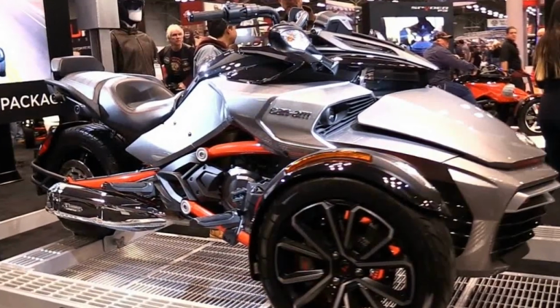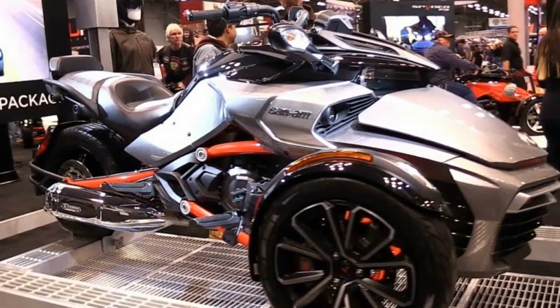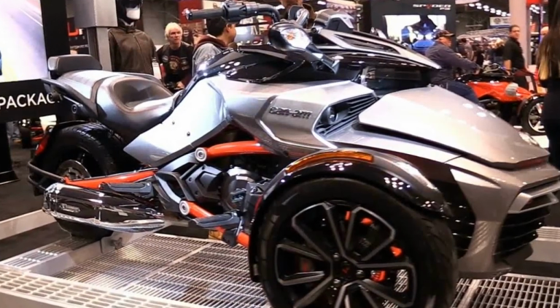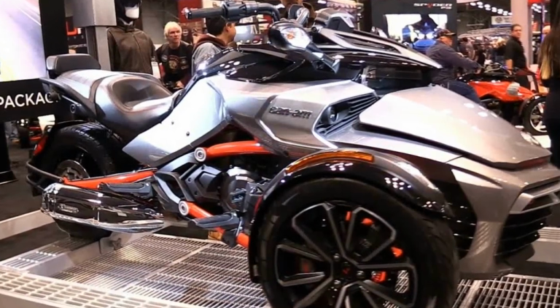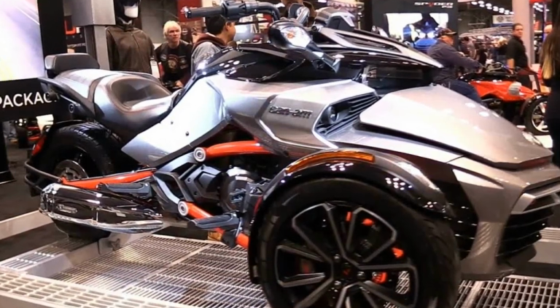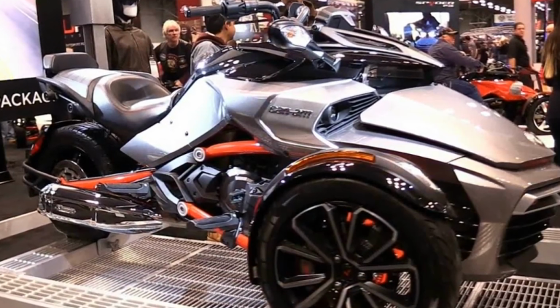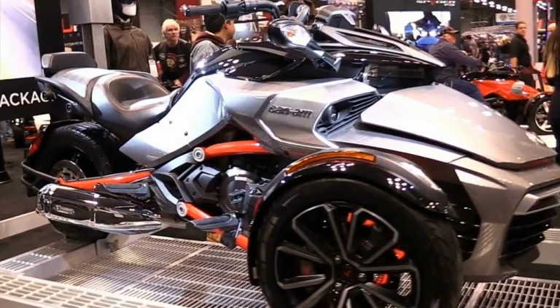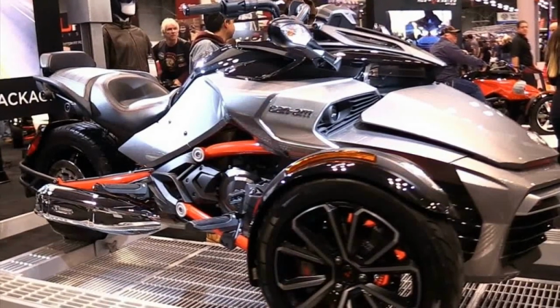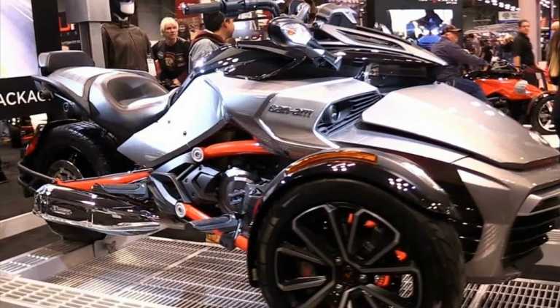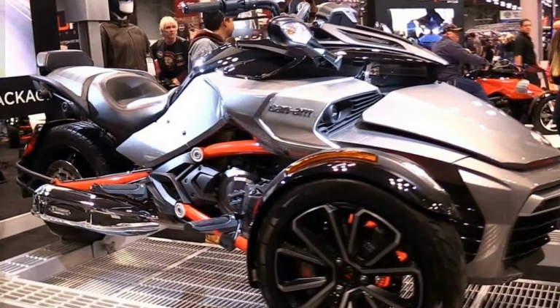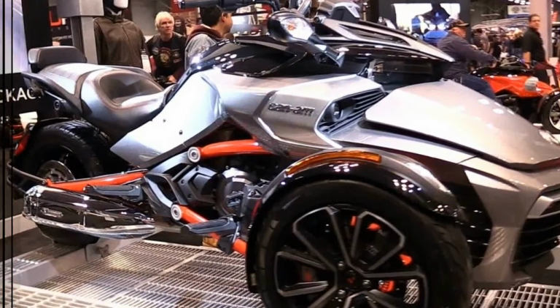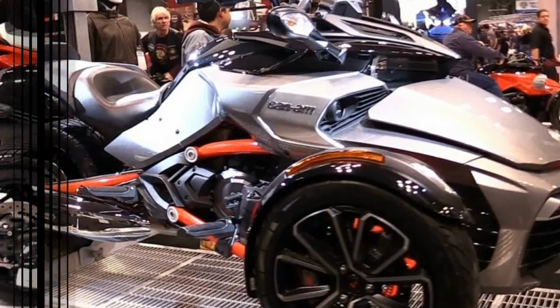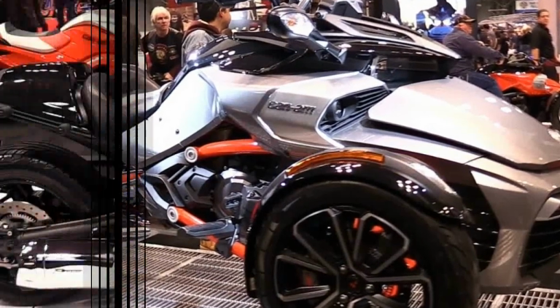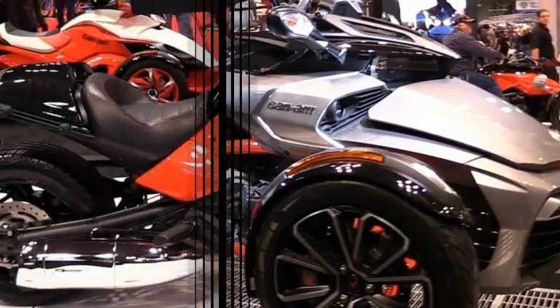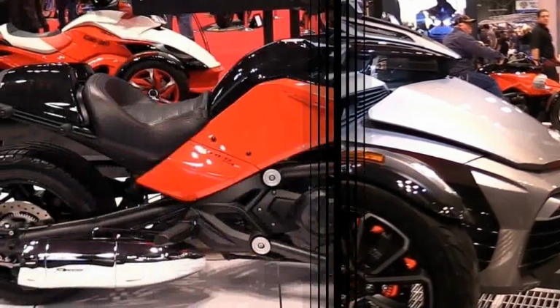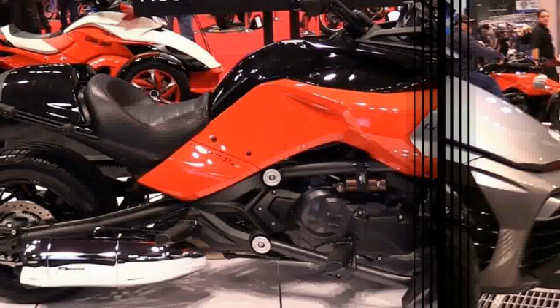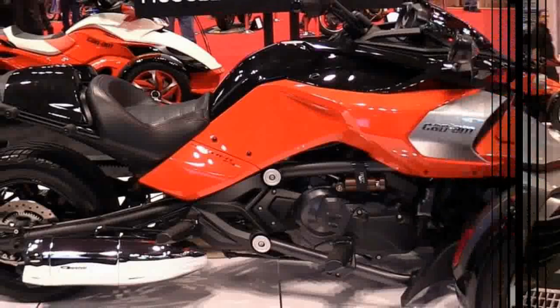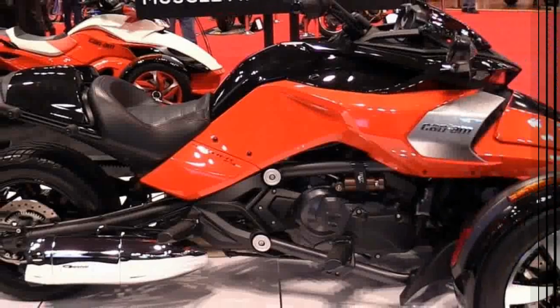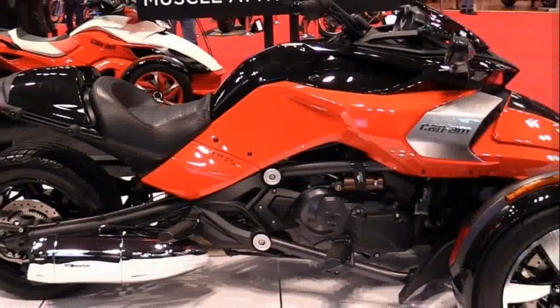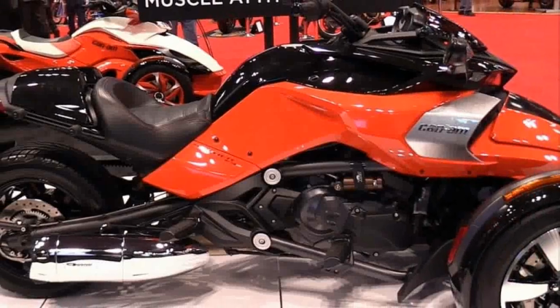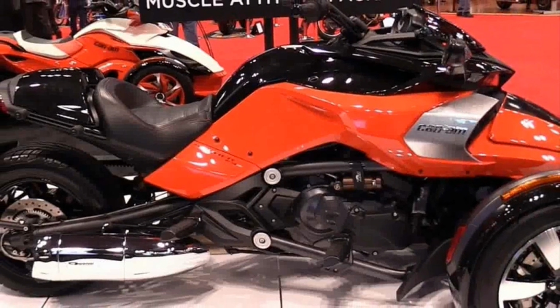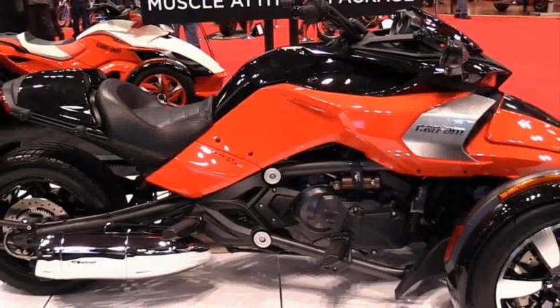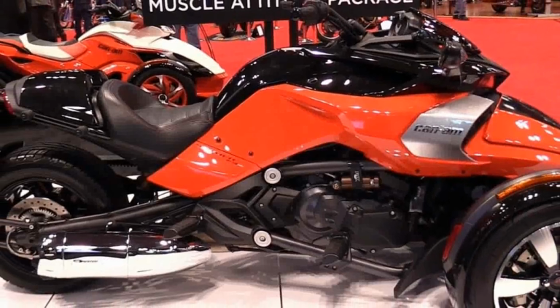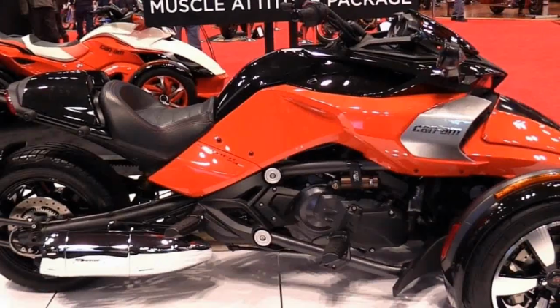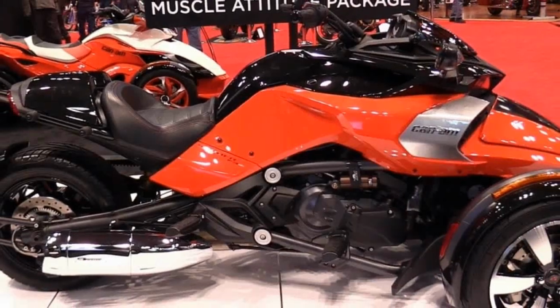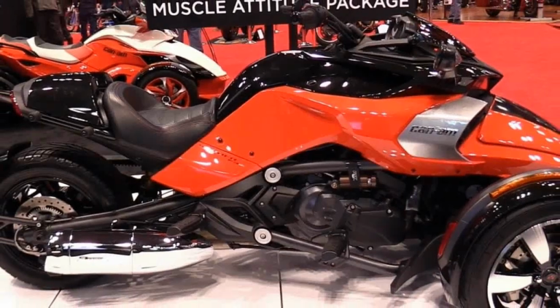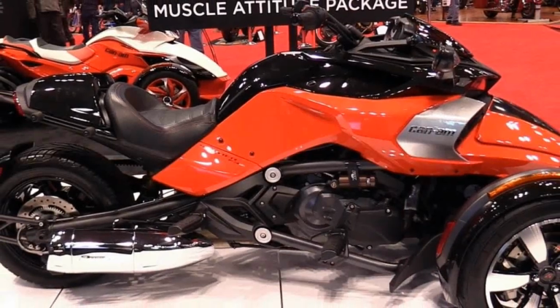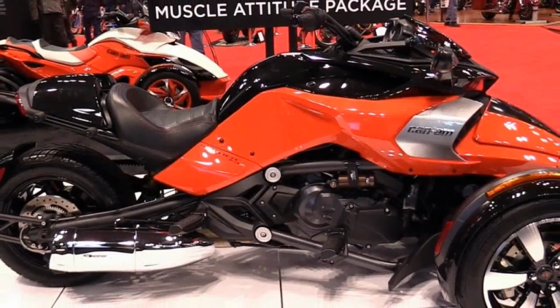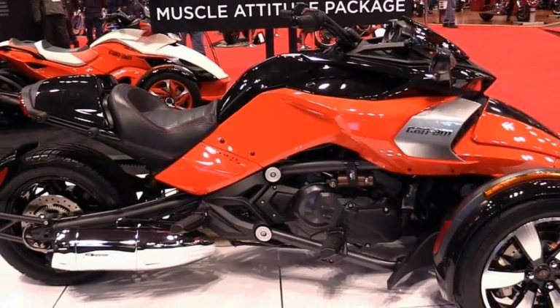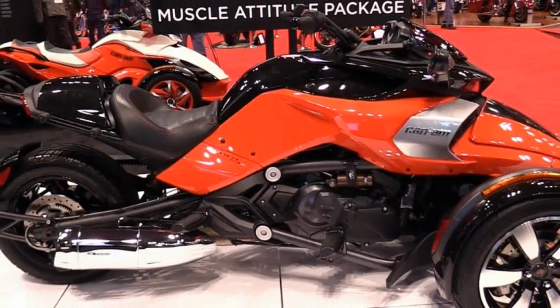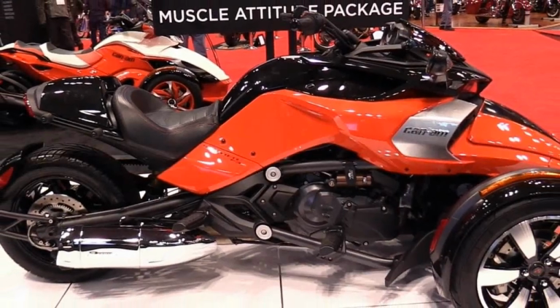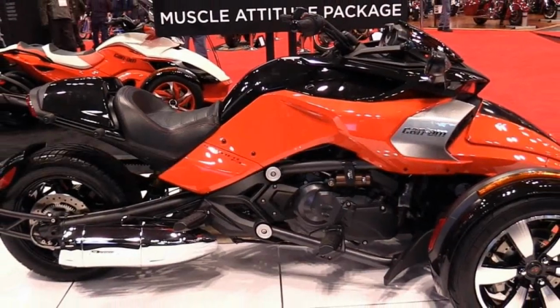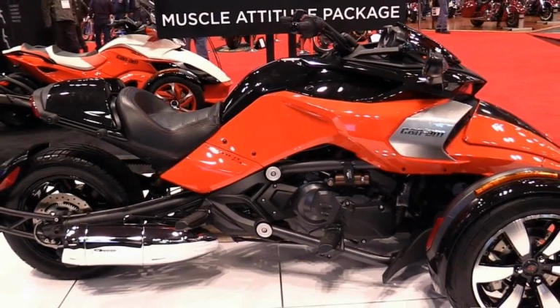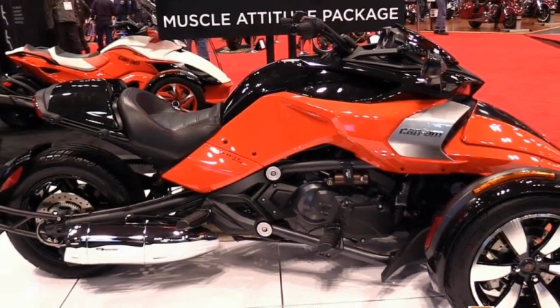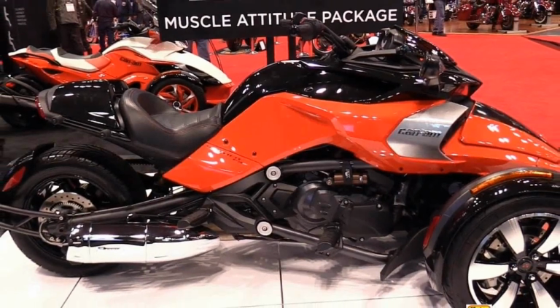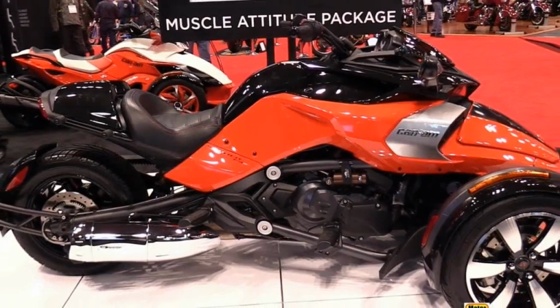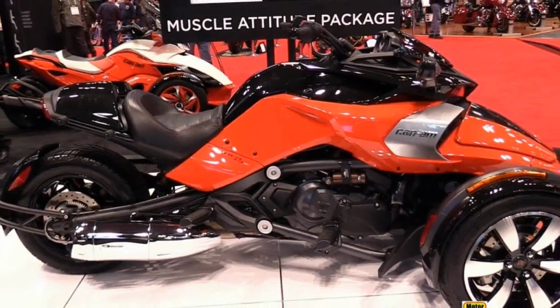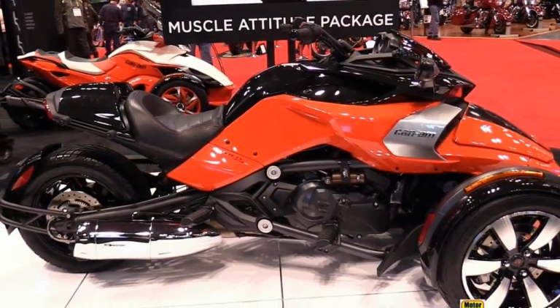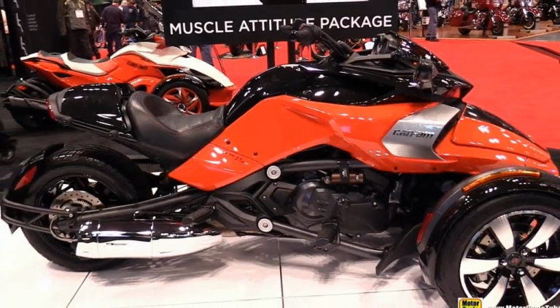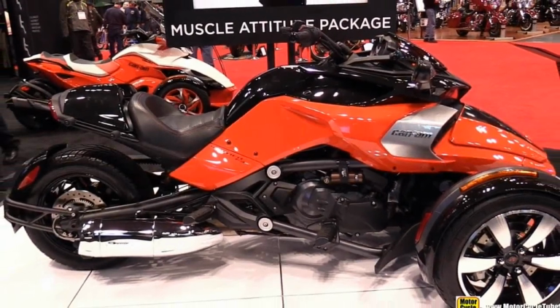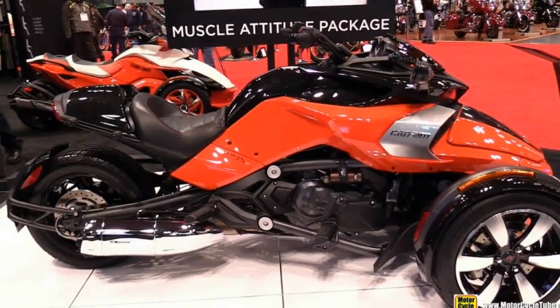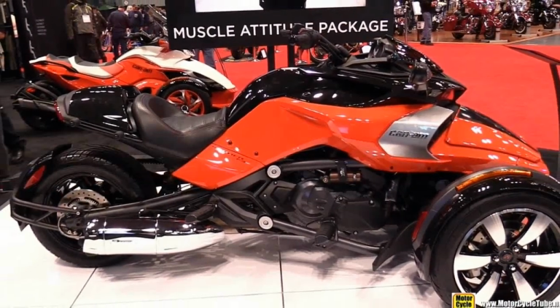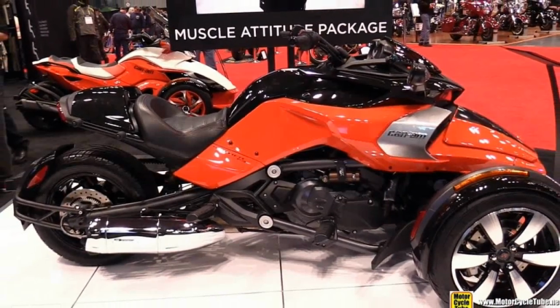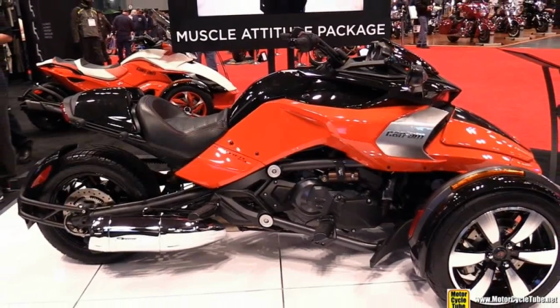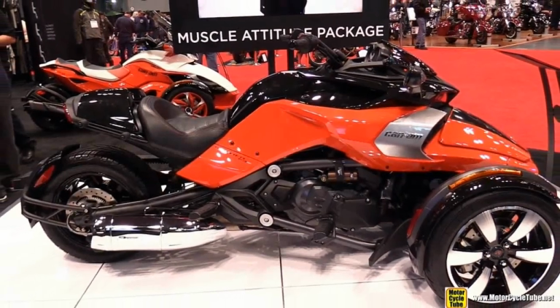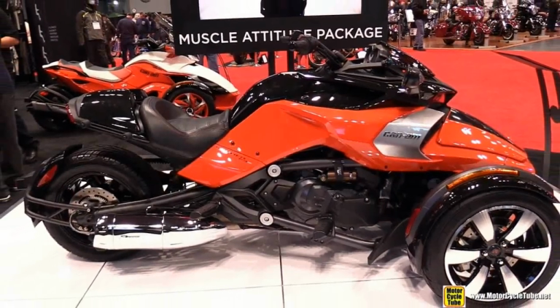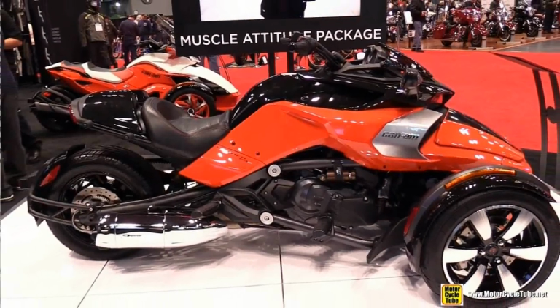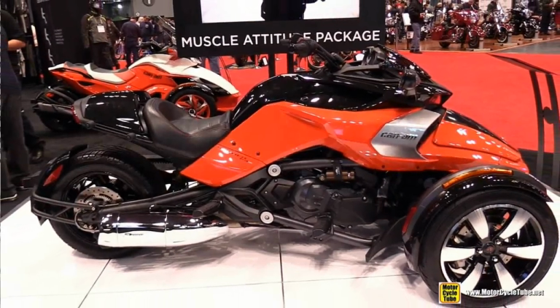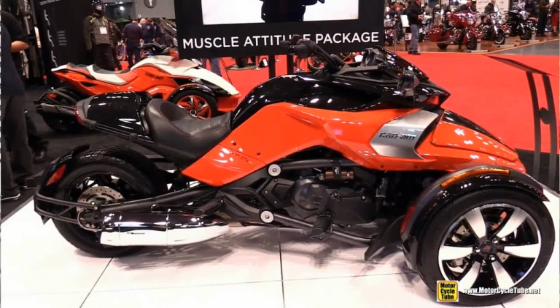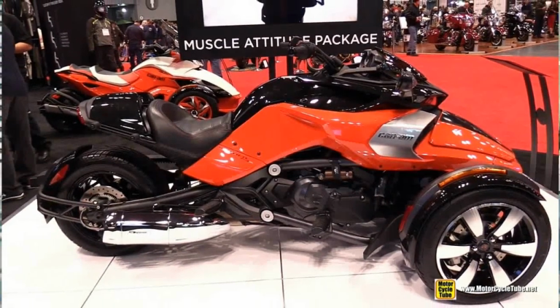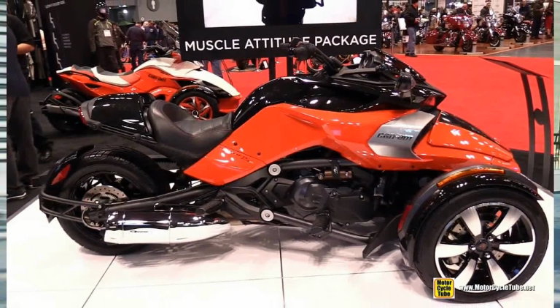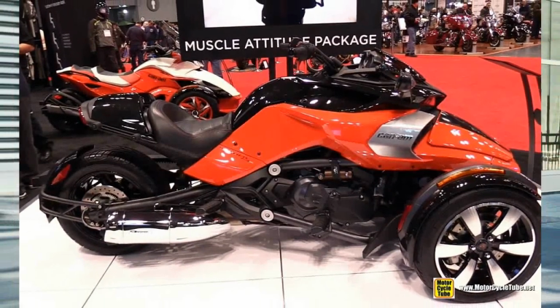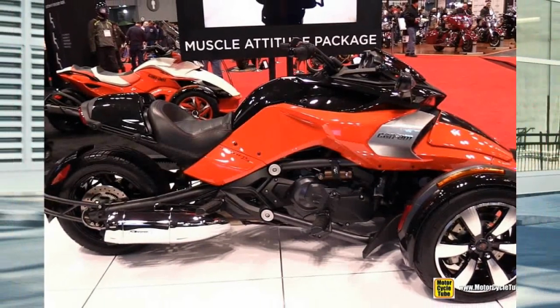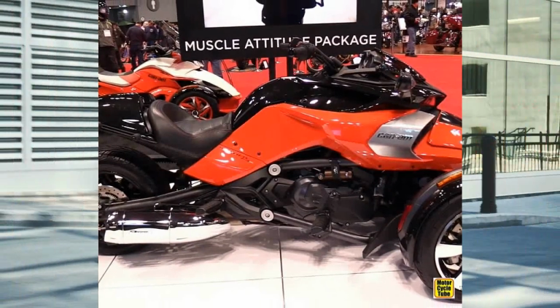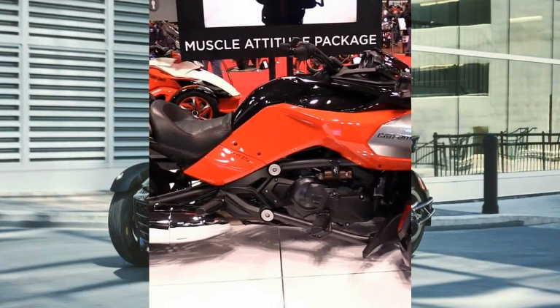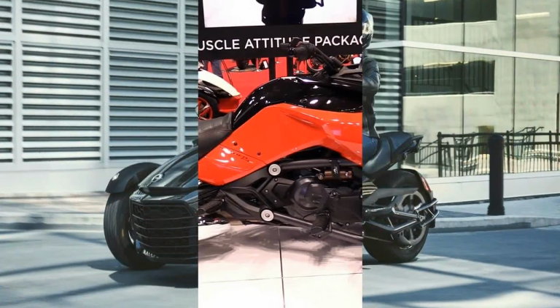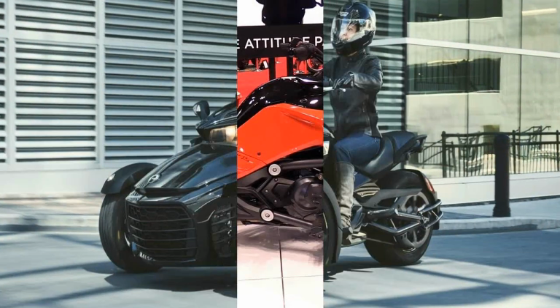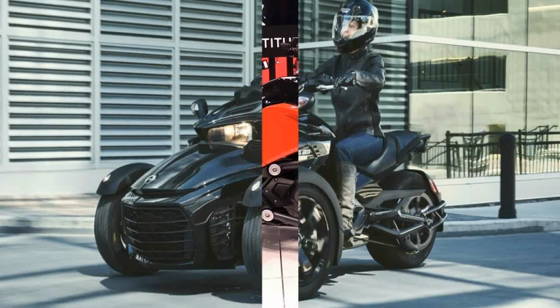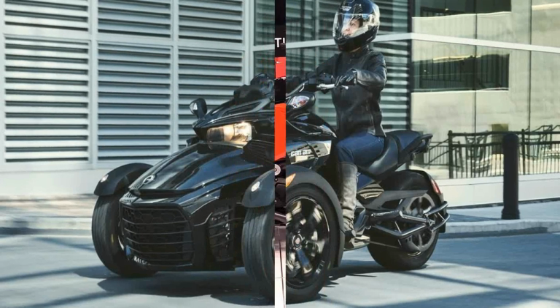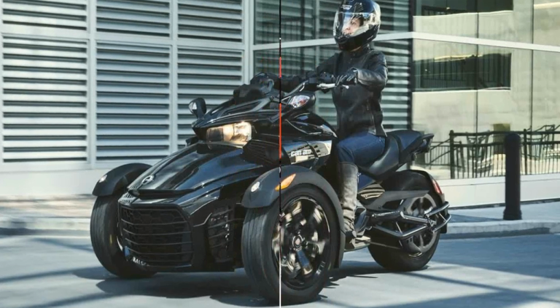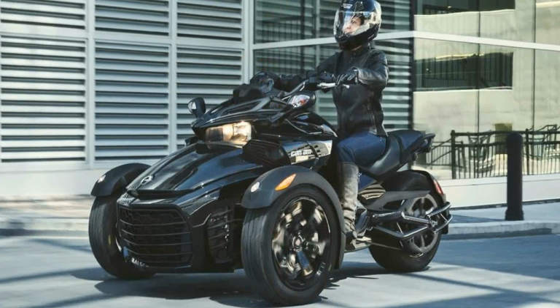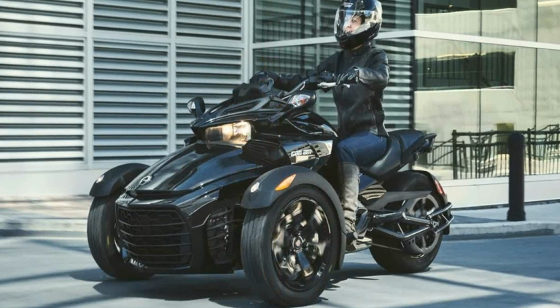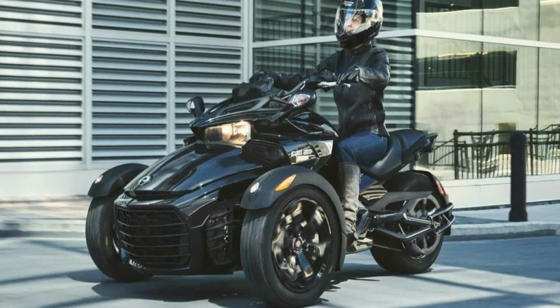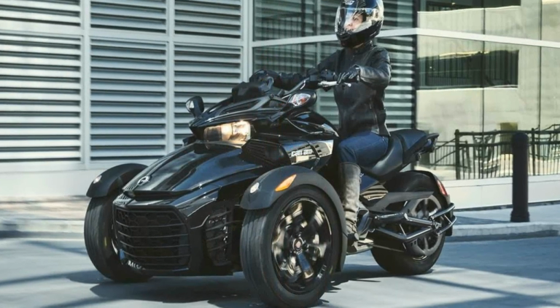The spectacular safety package also reprises its role with traction control, stability control, and ABS onboard.